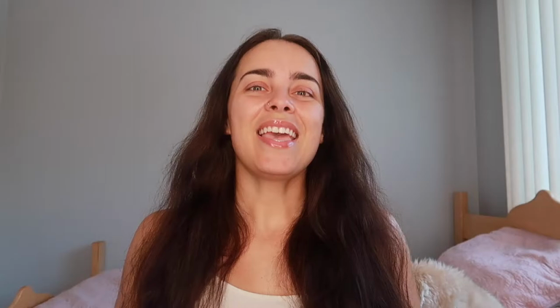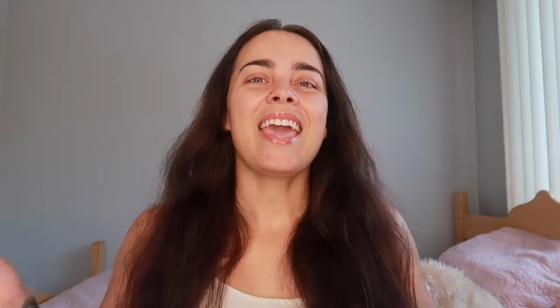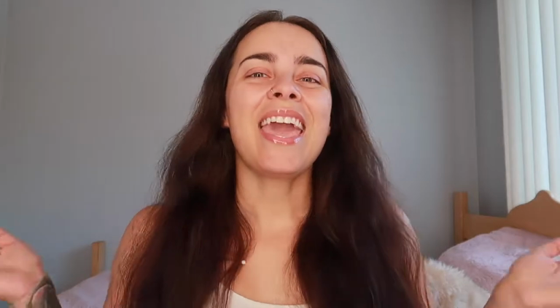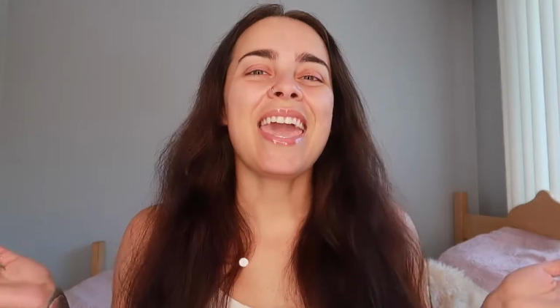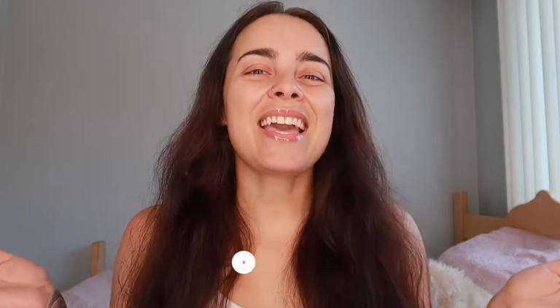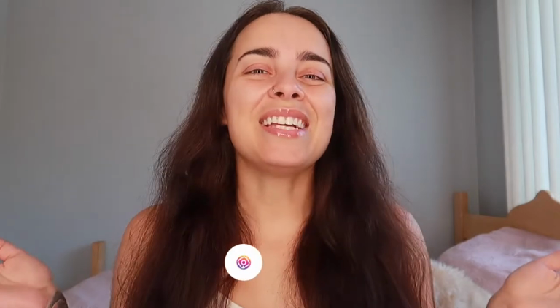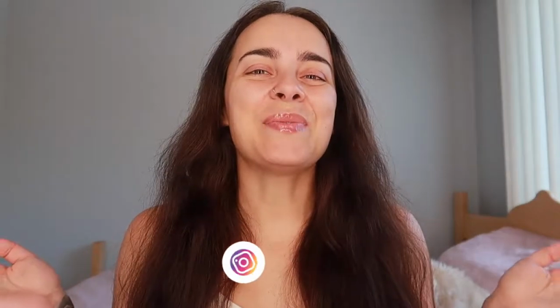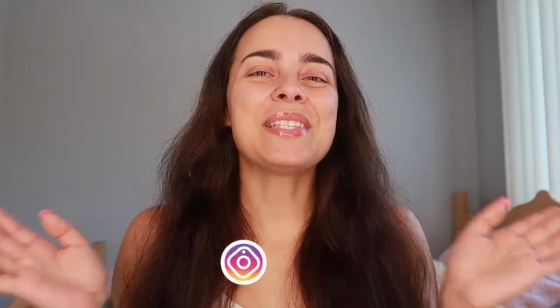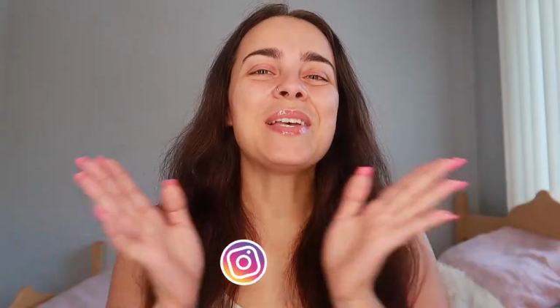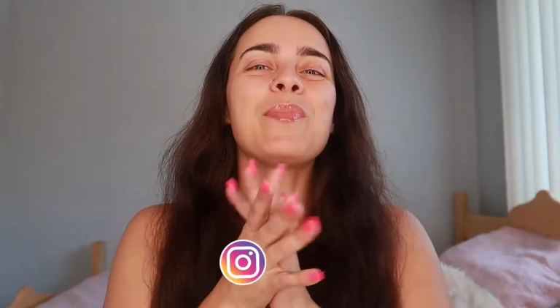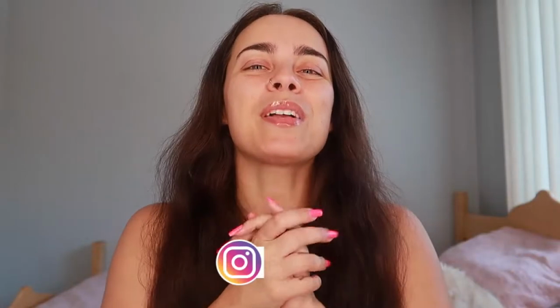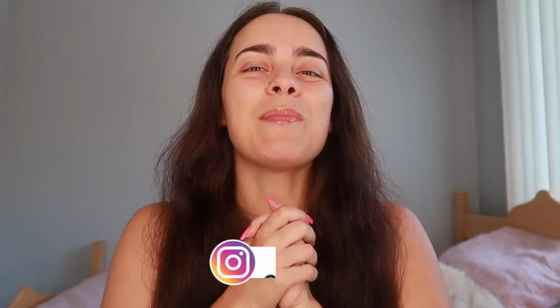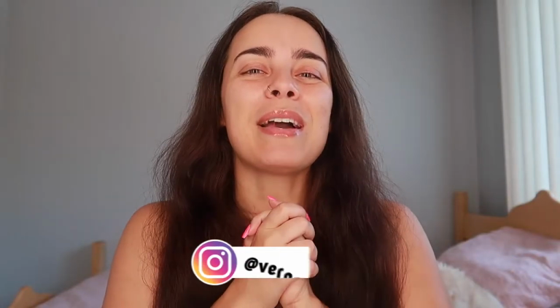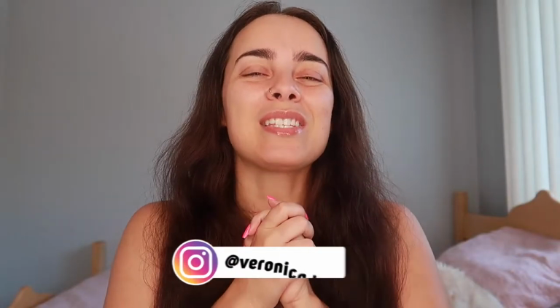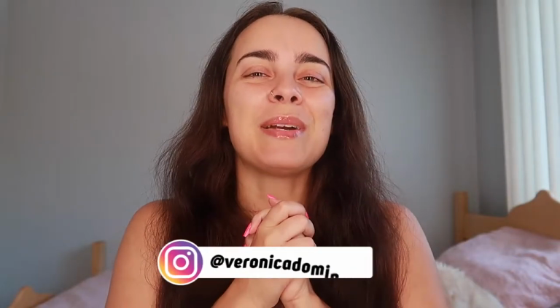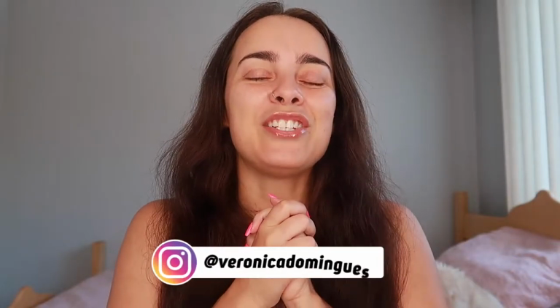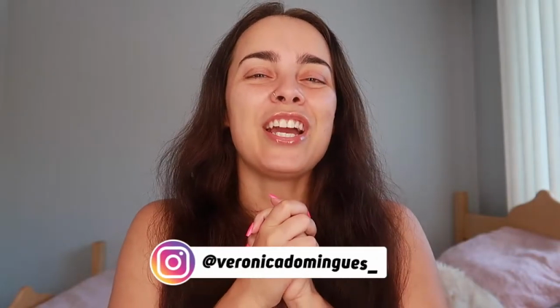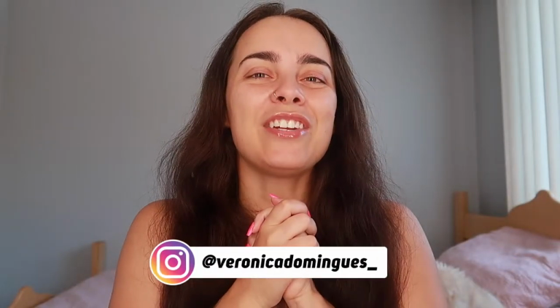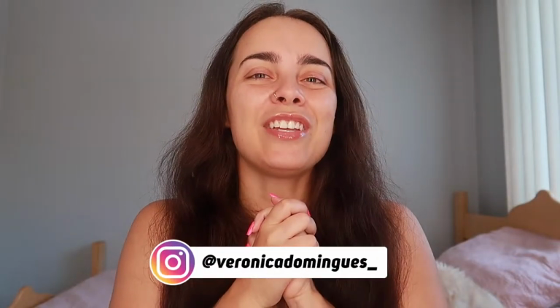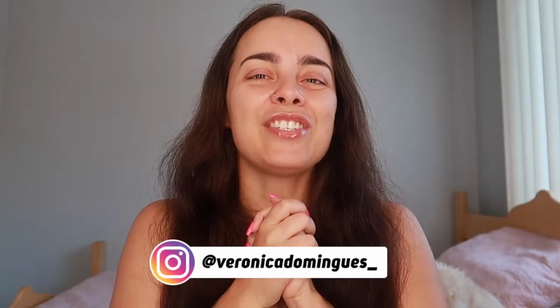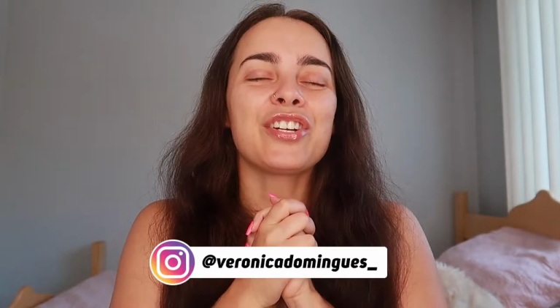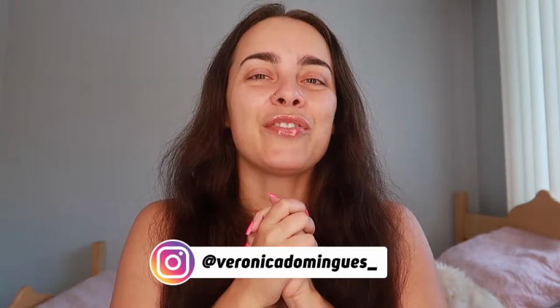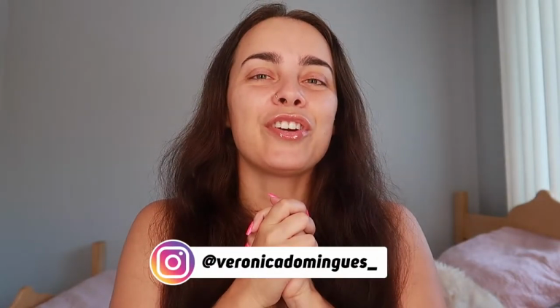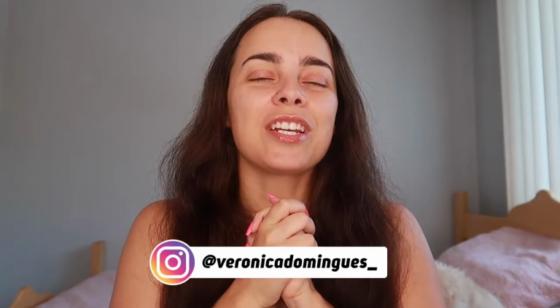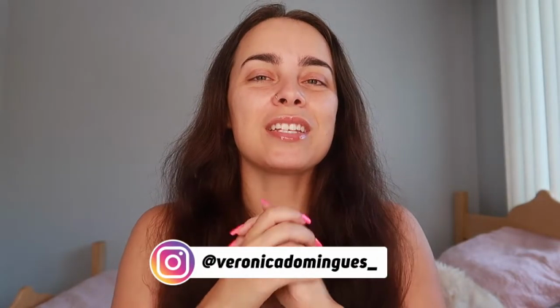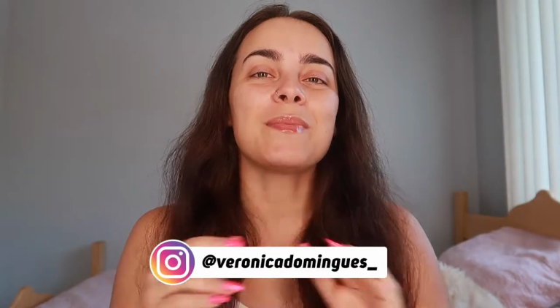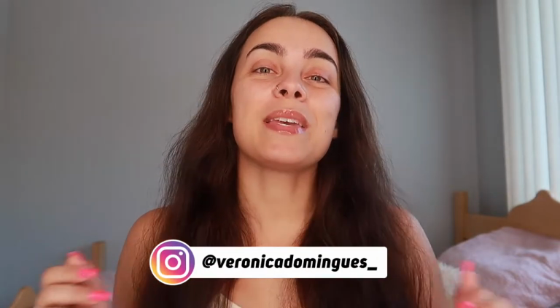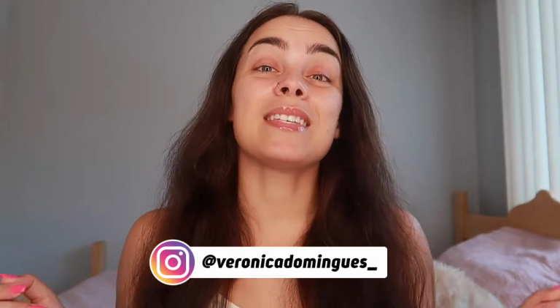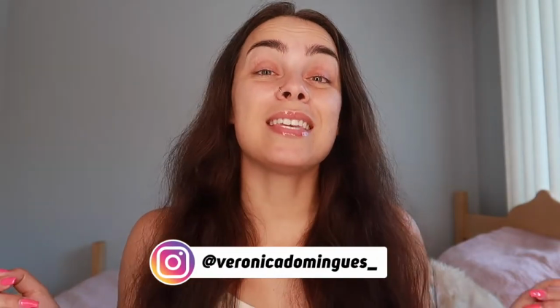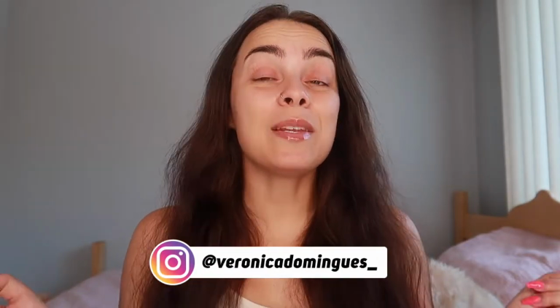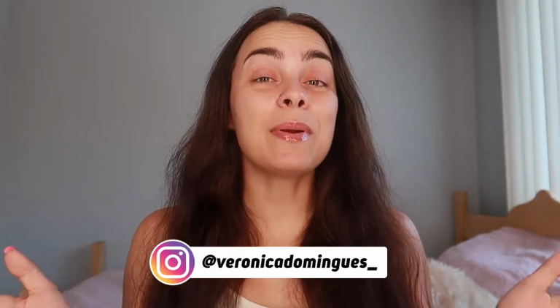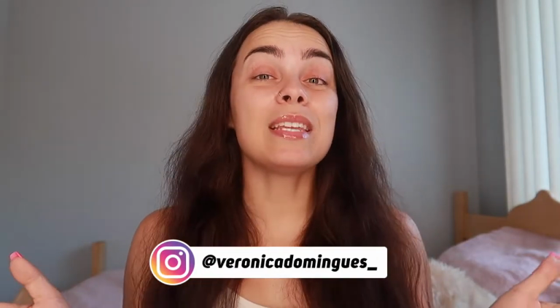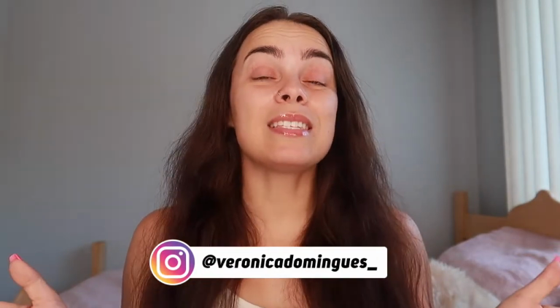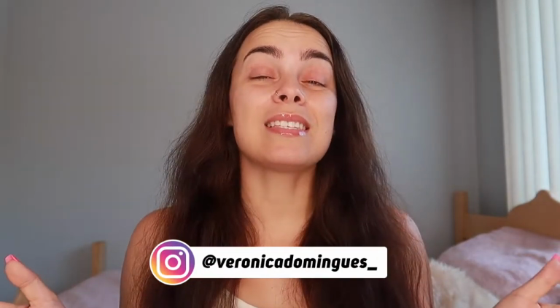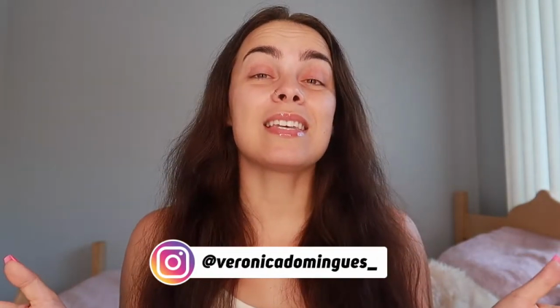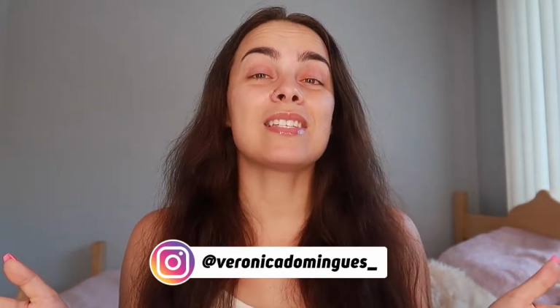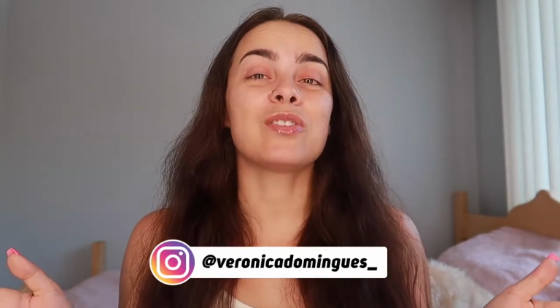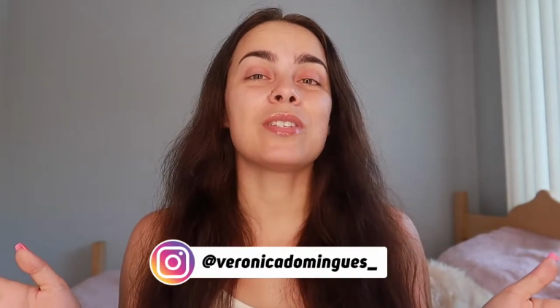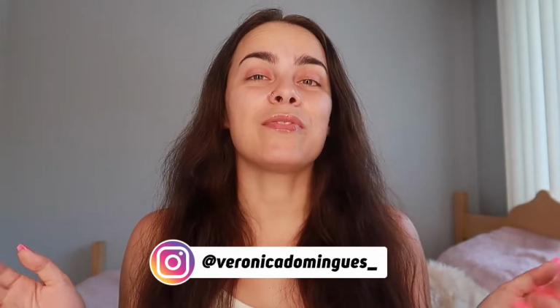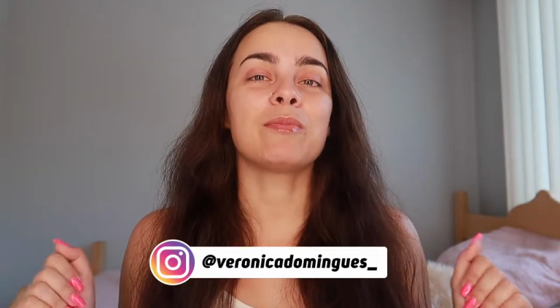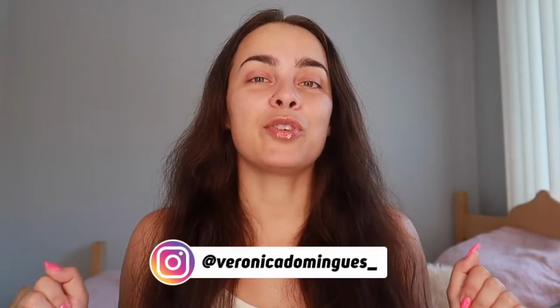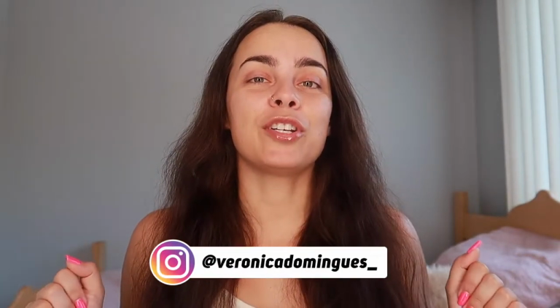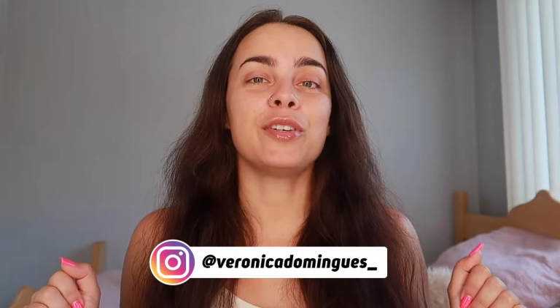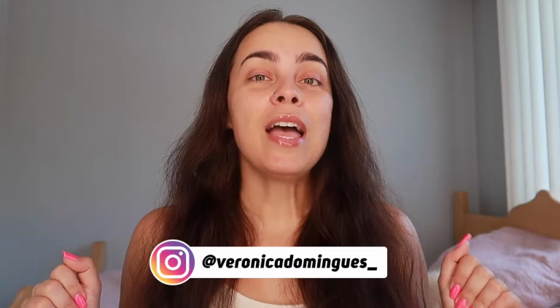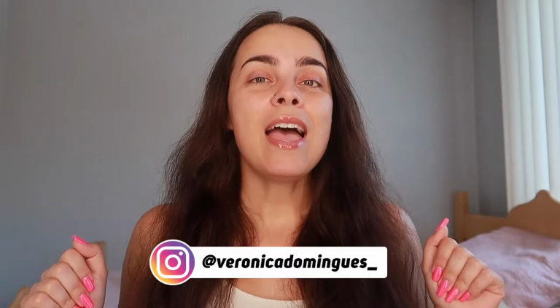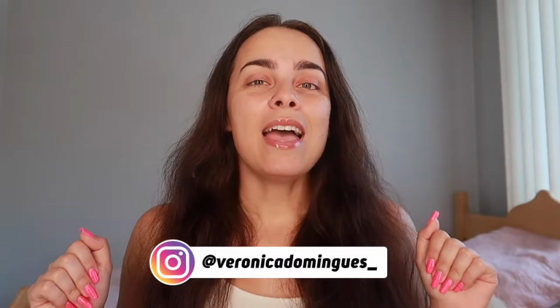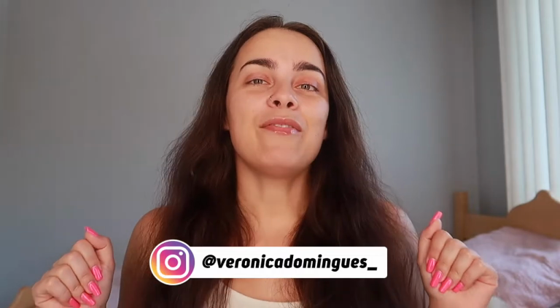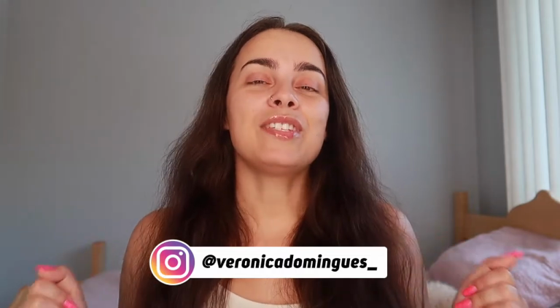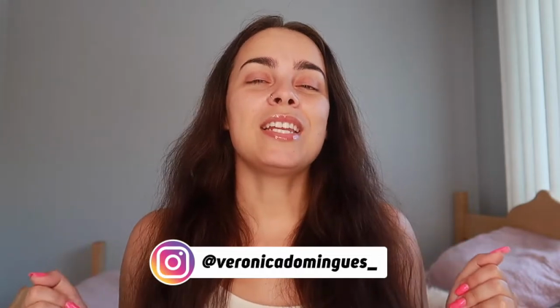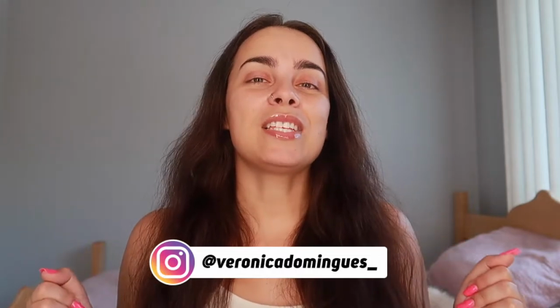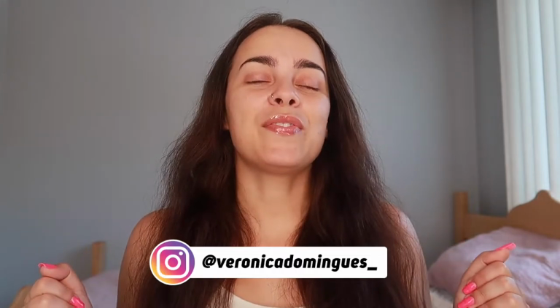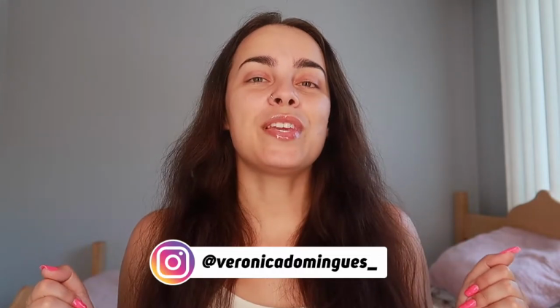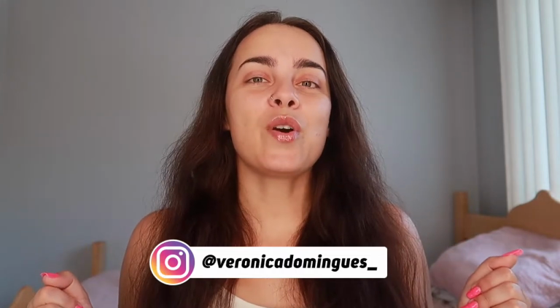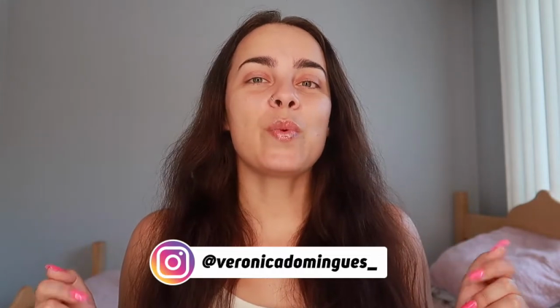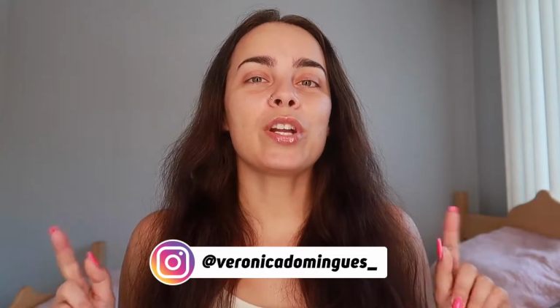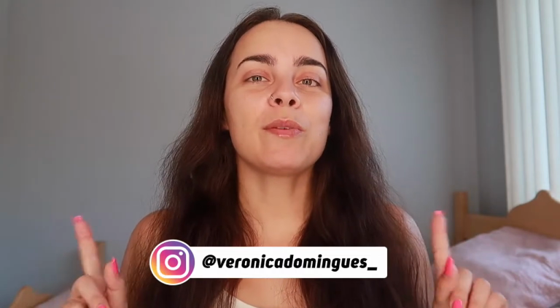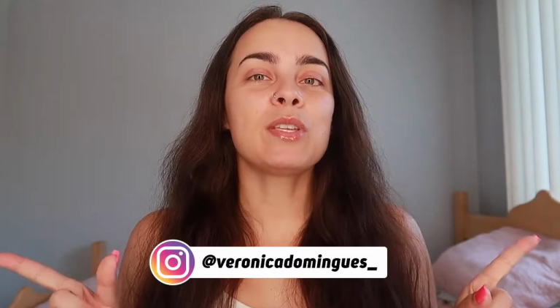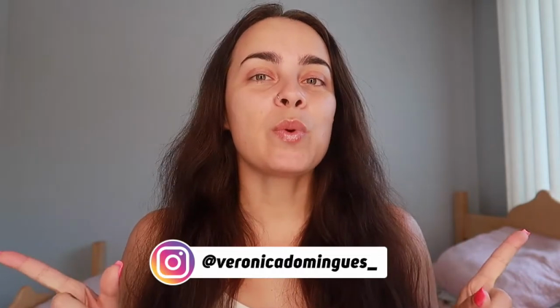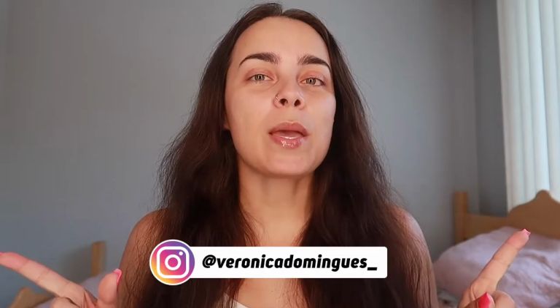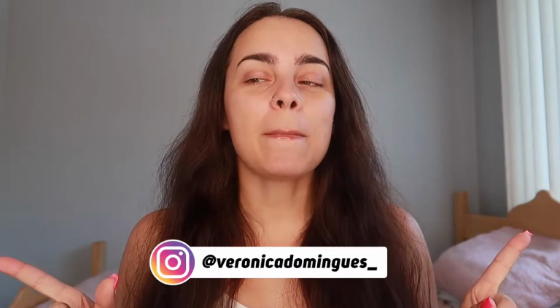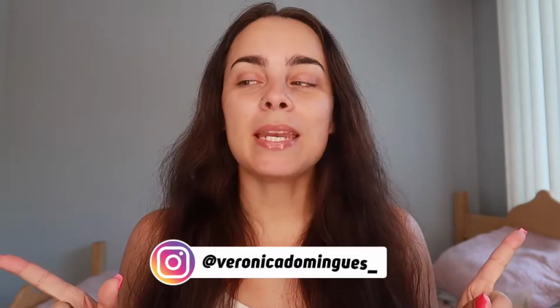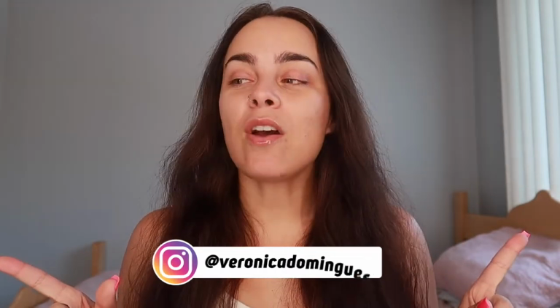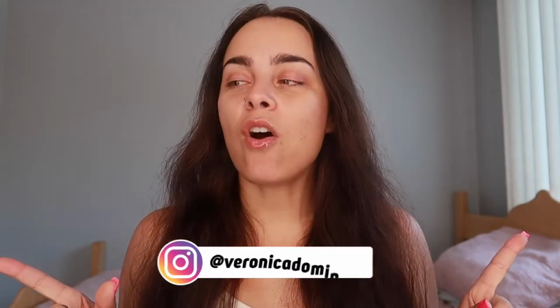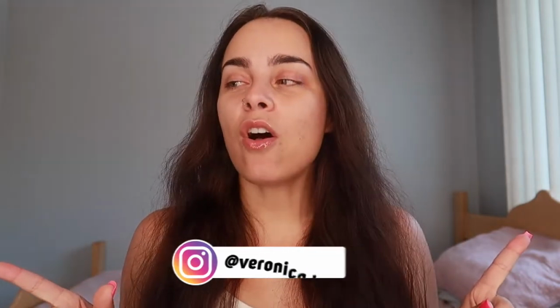Hey guys, what's up? Welcome back to my channel. It's your girl Veronica Demingas, independent Scentsy consultant from Toronto. And for today's video we are gonna be doing a mini haul.